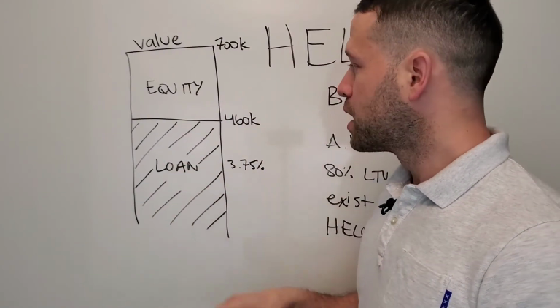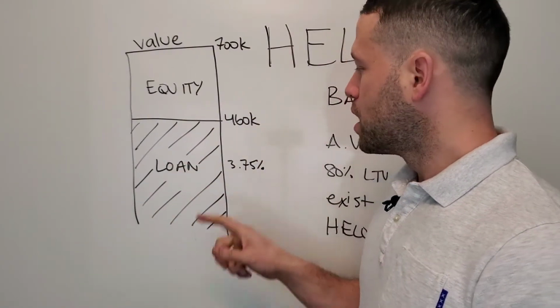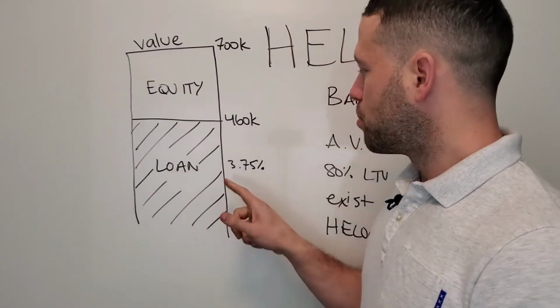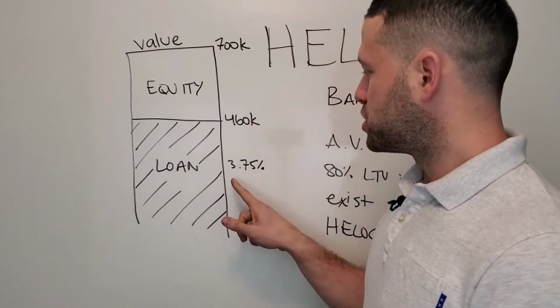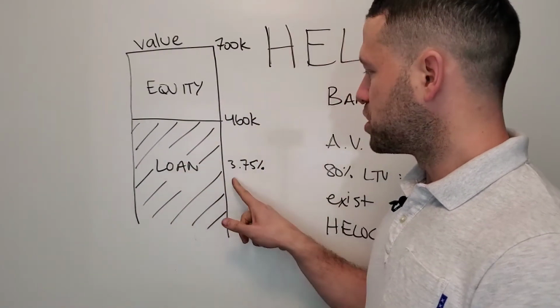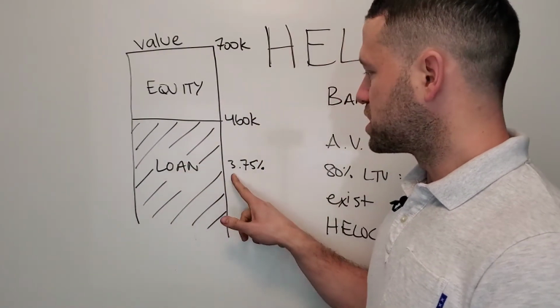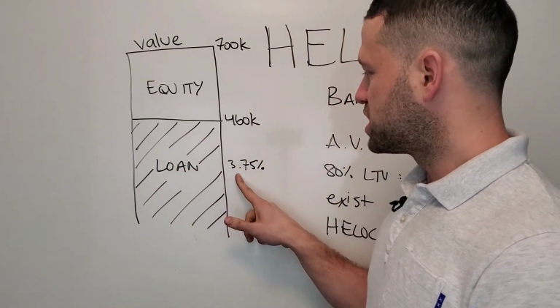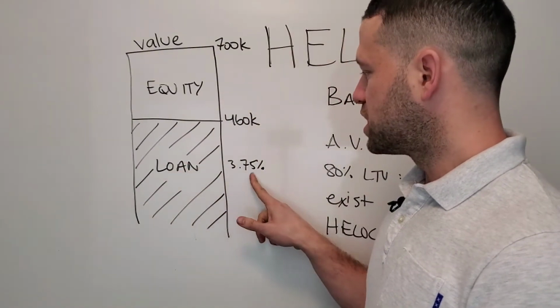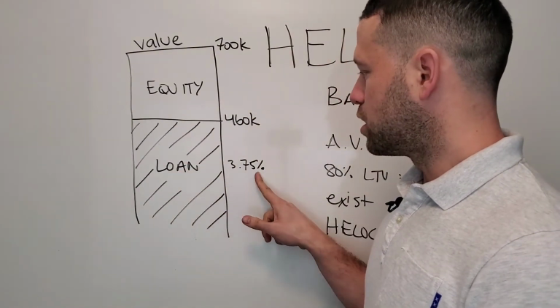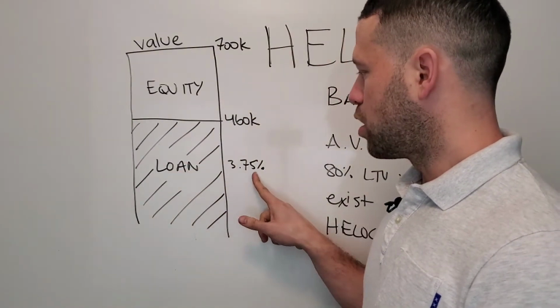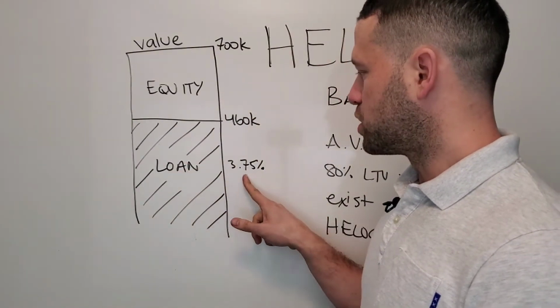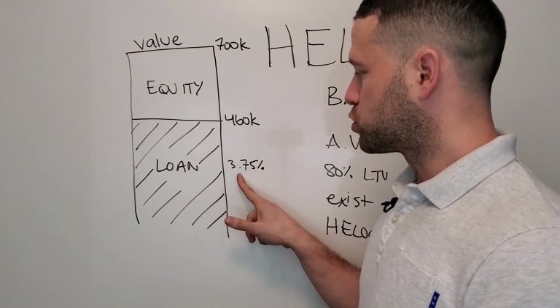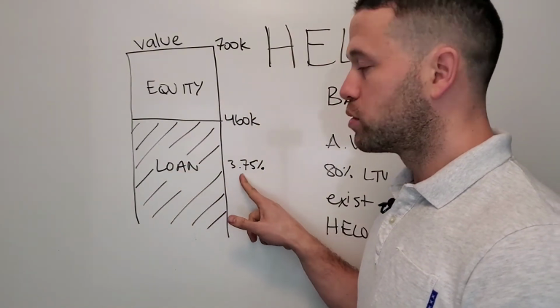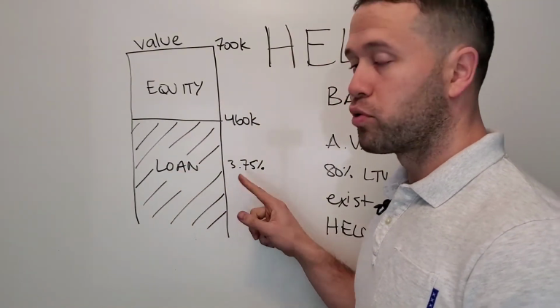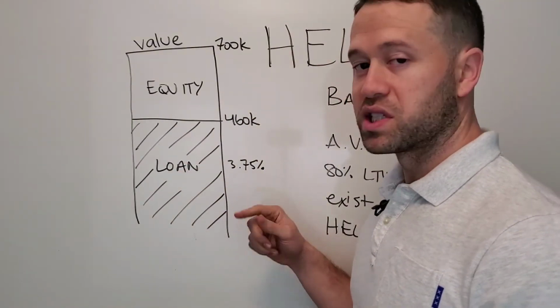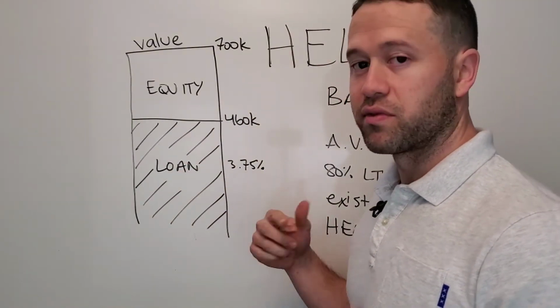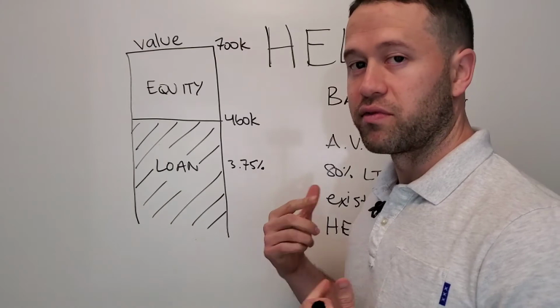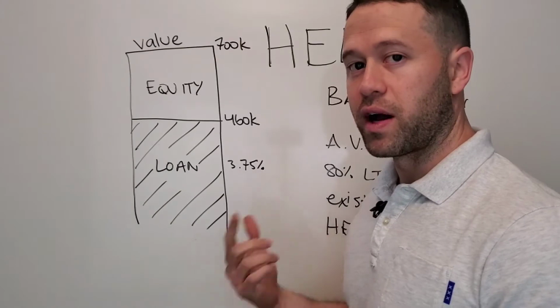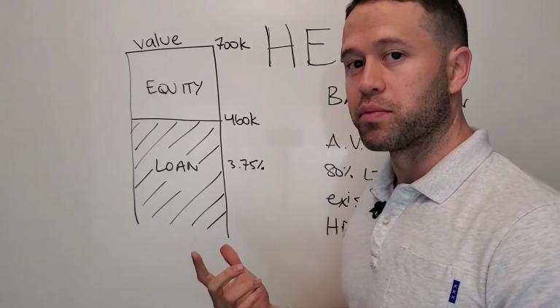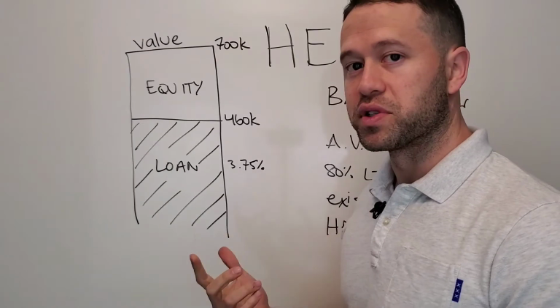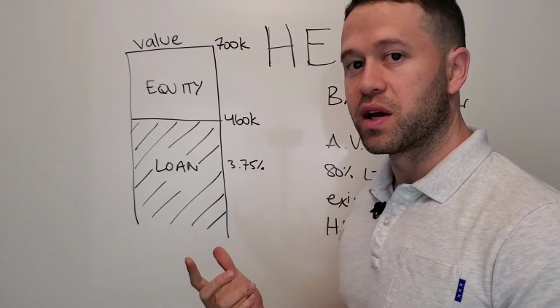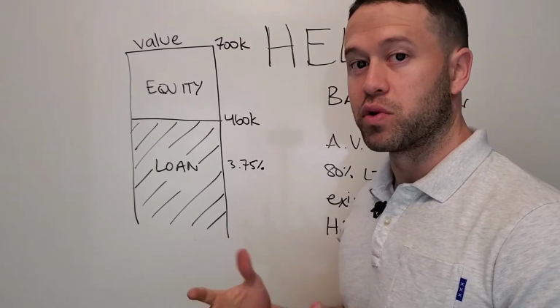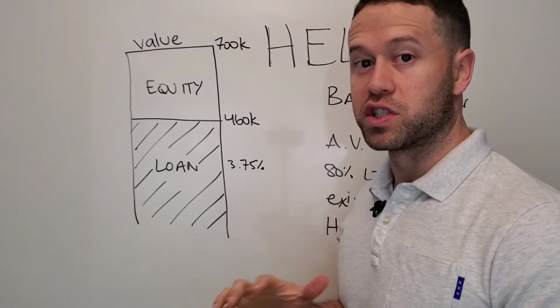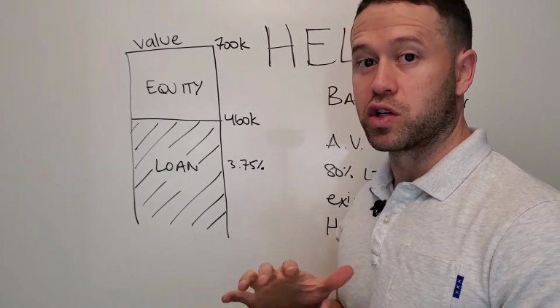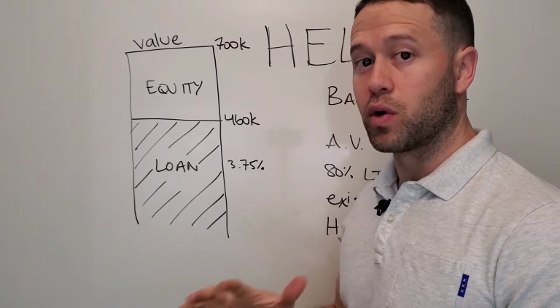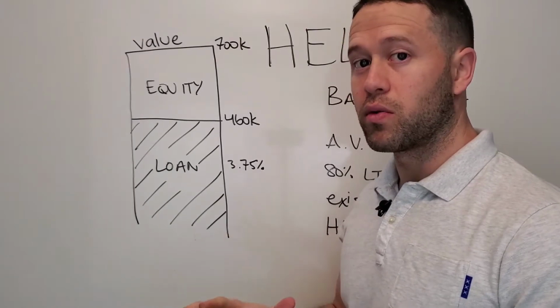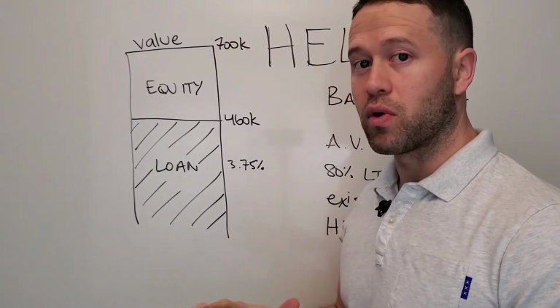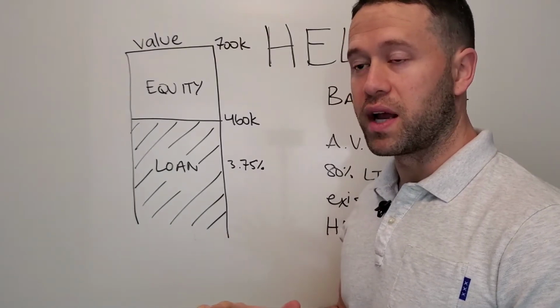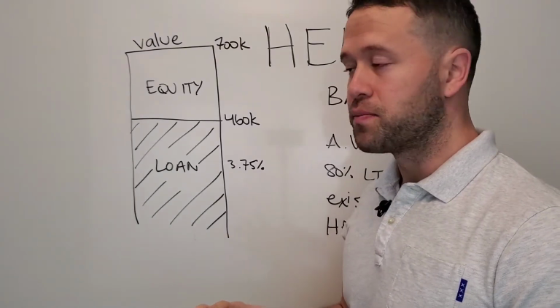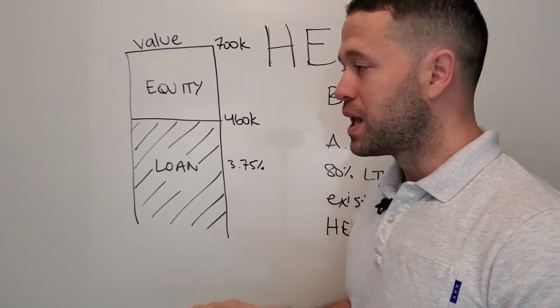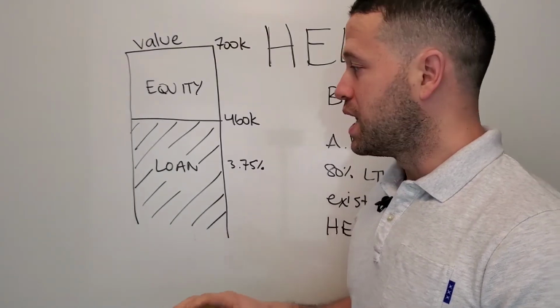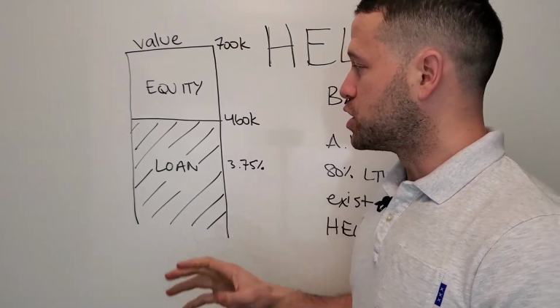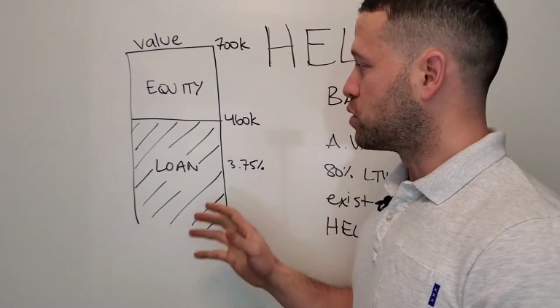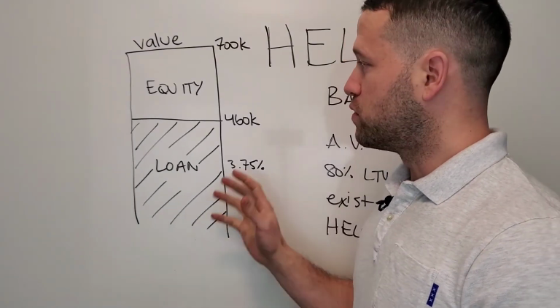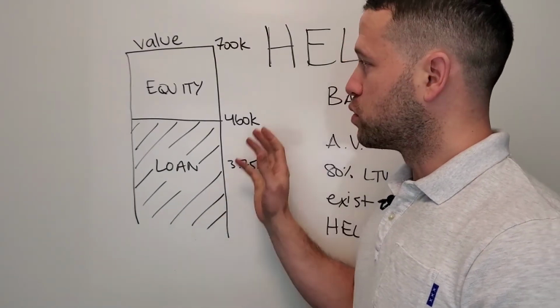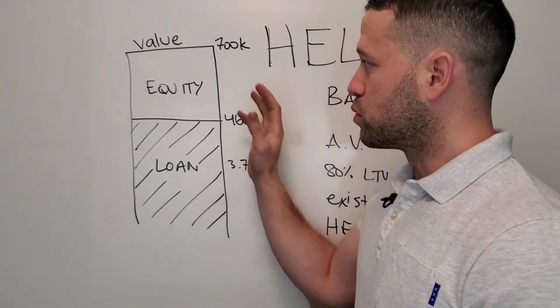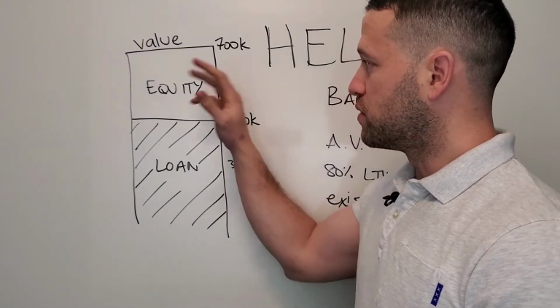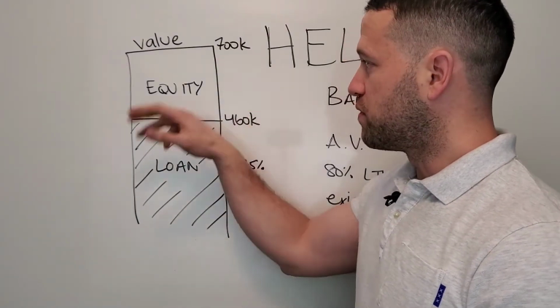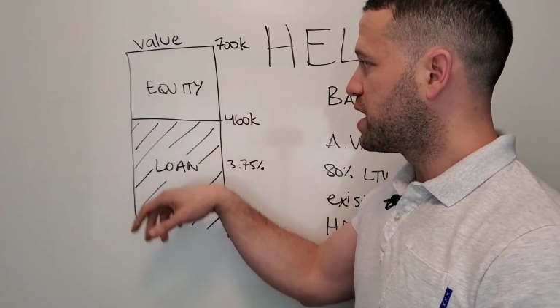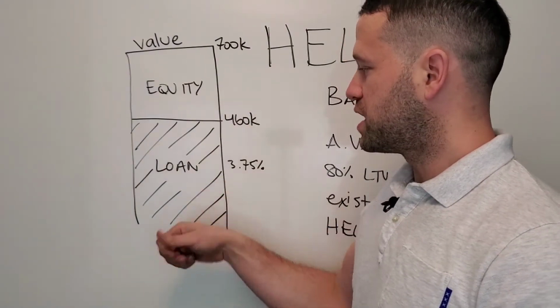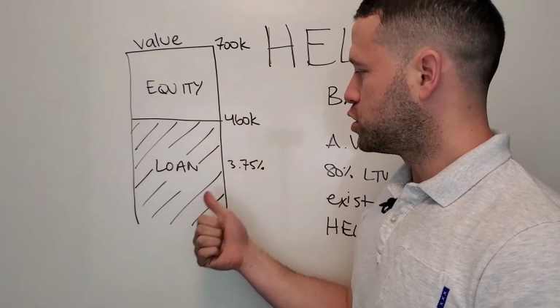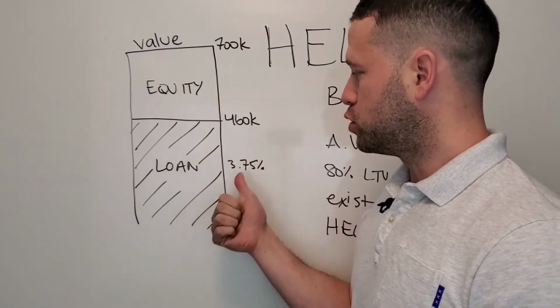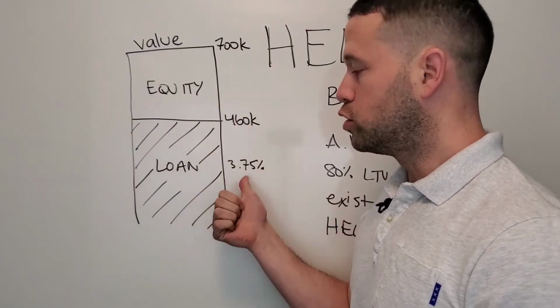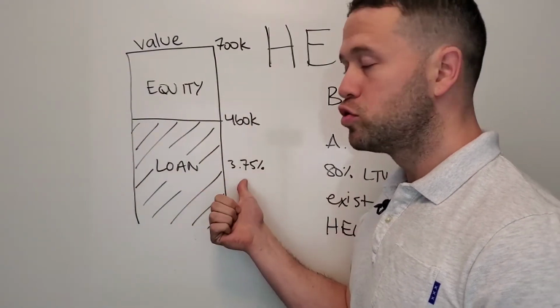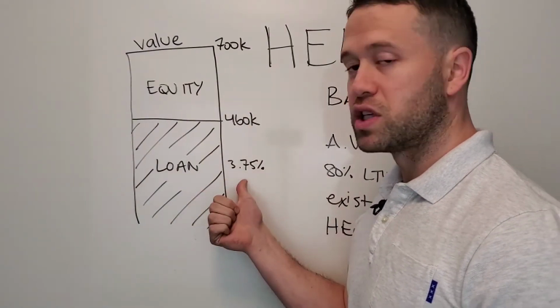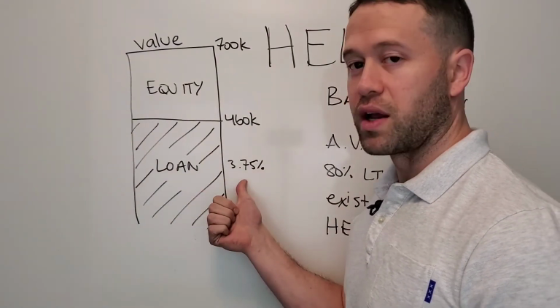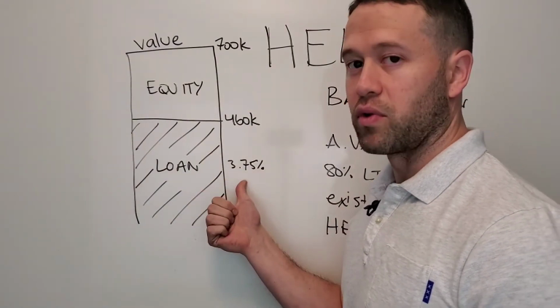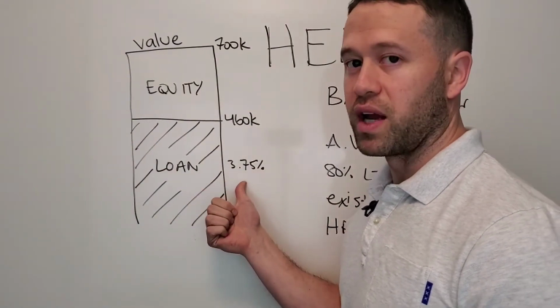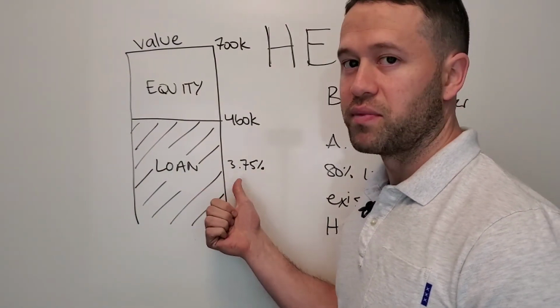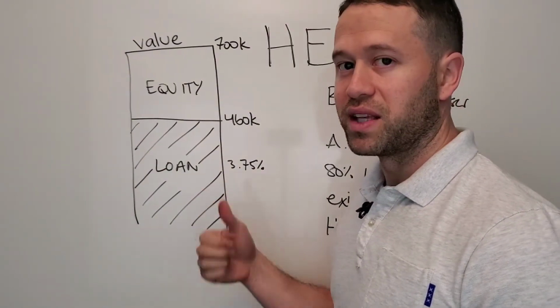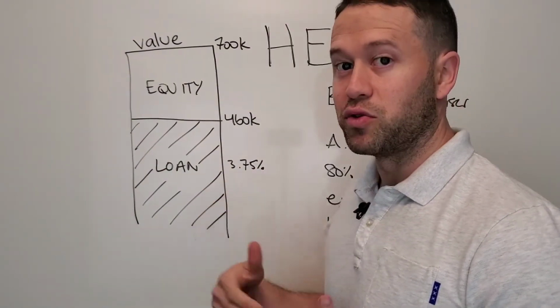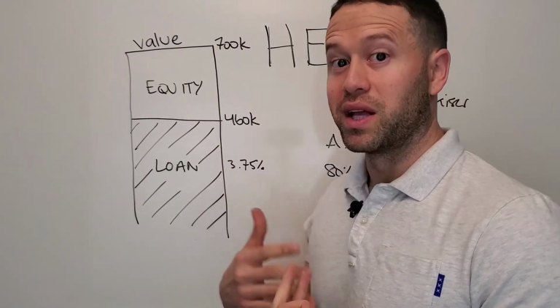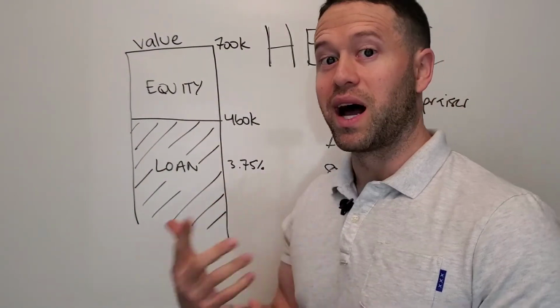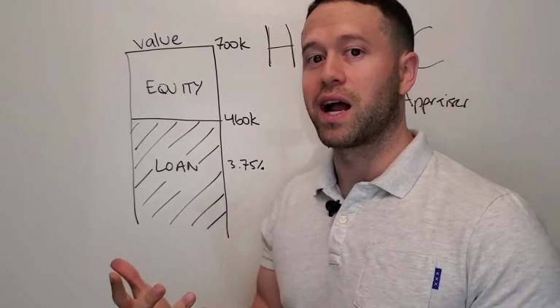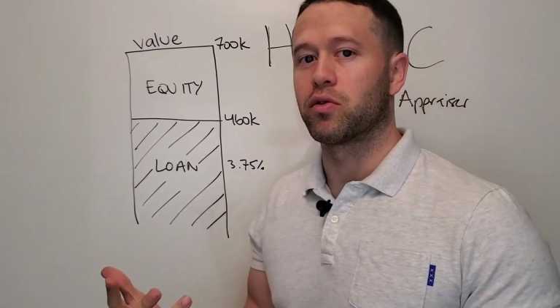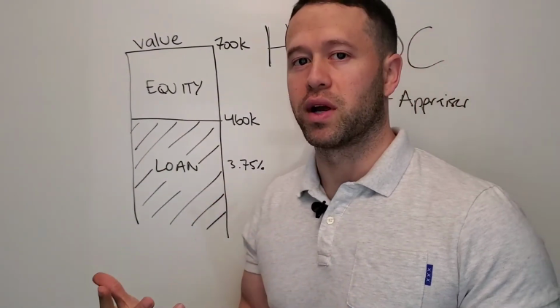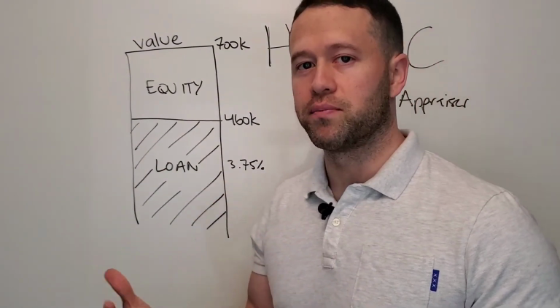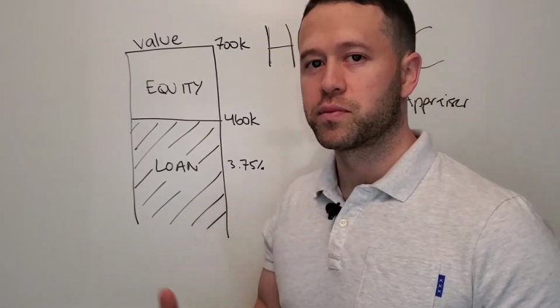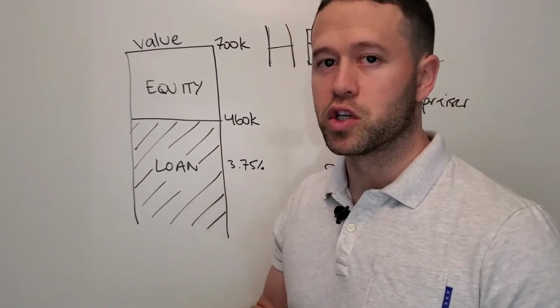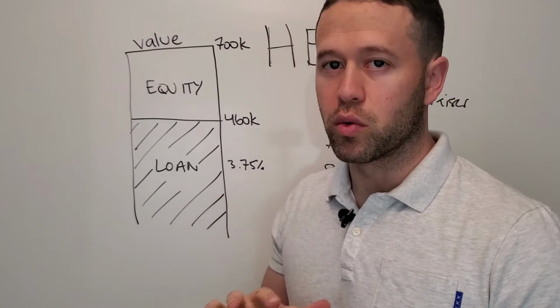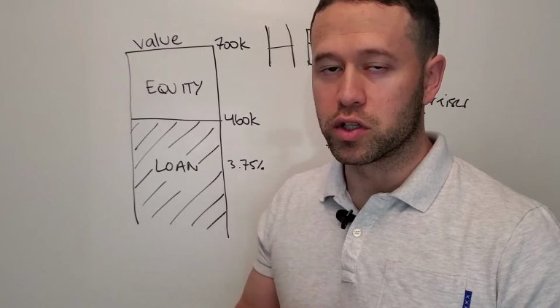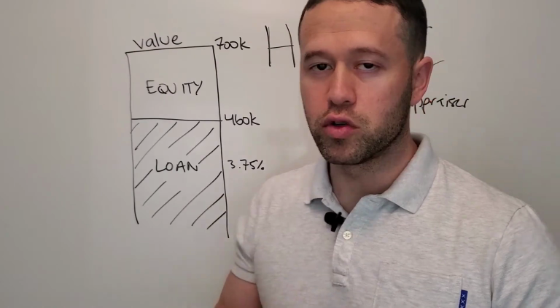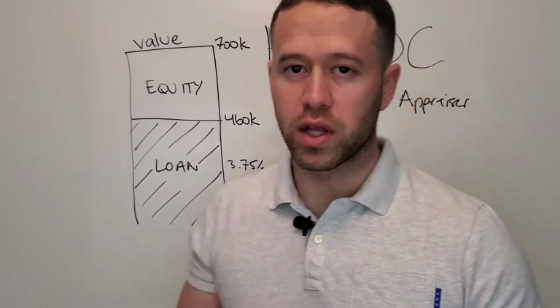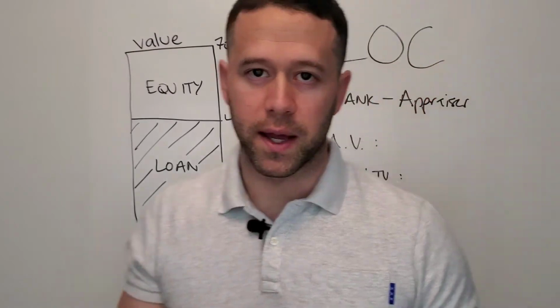But your existing loan is 3.75%, which is a great rate. And so if you were to refinance, you'd lose that rate and you'd get a higher rate. So you don't want to do that.